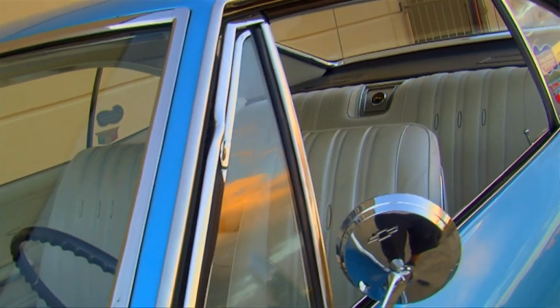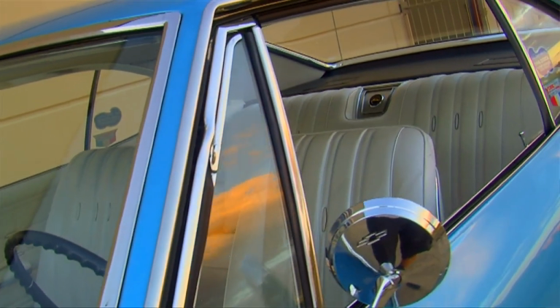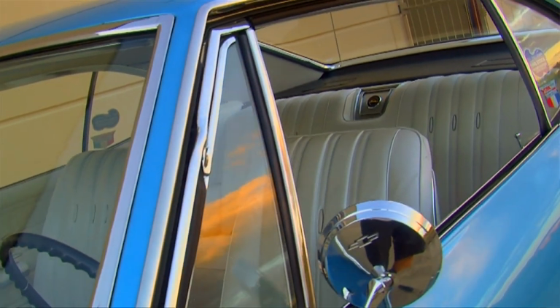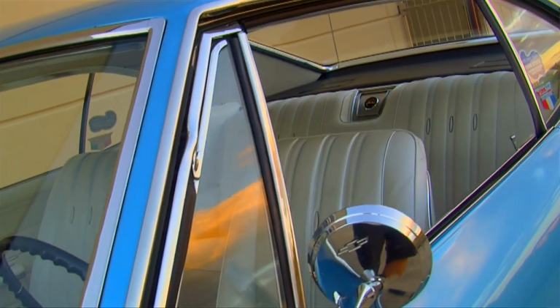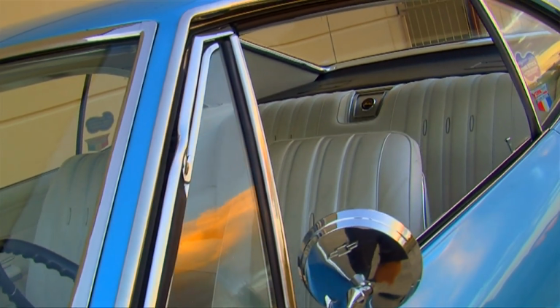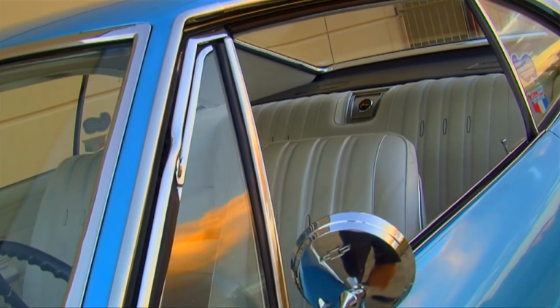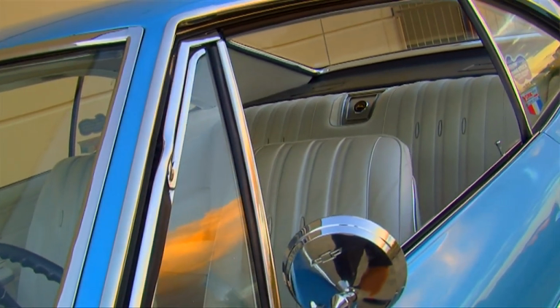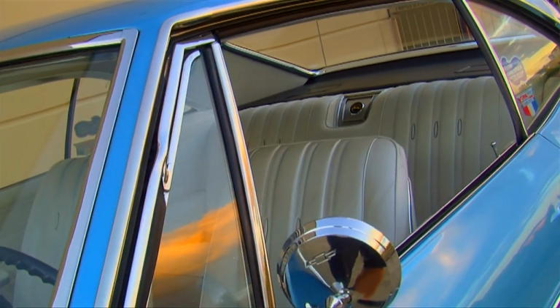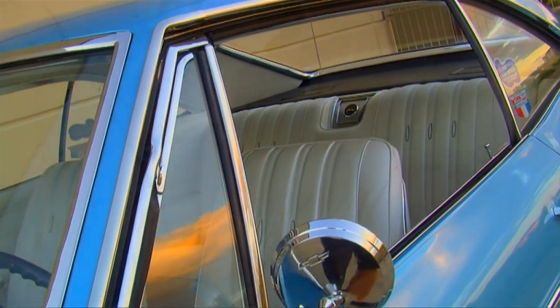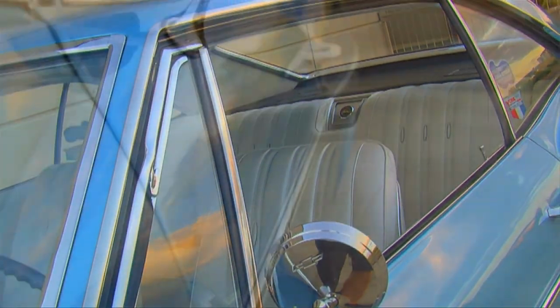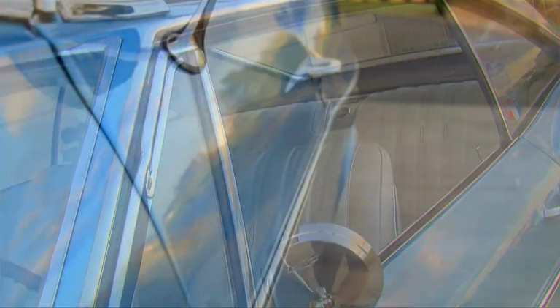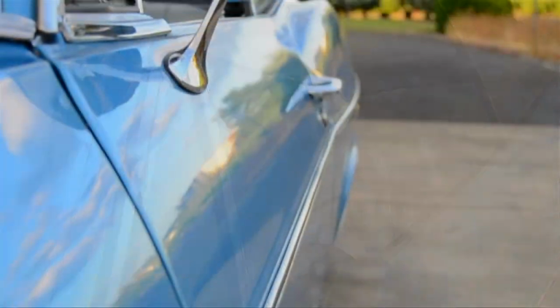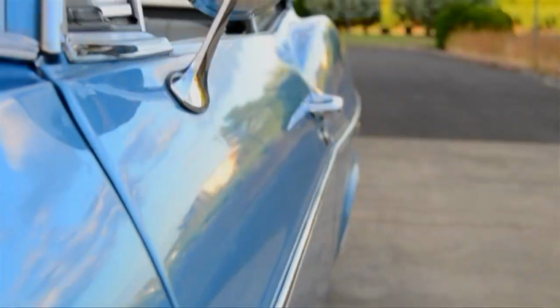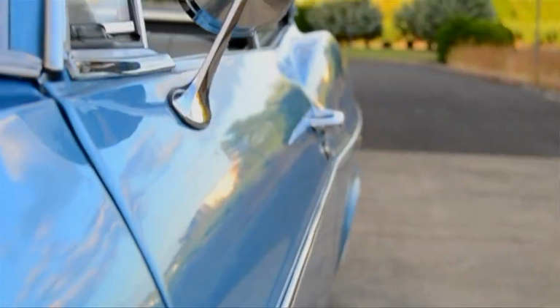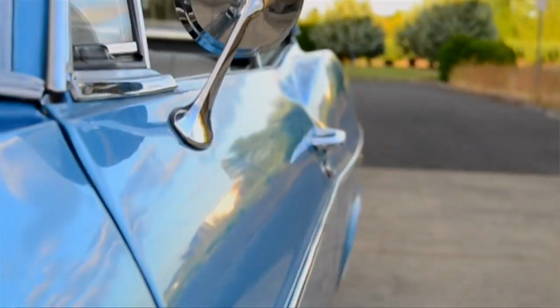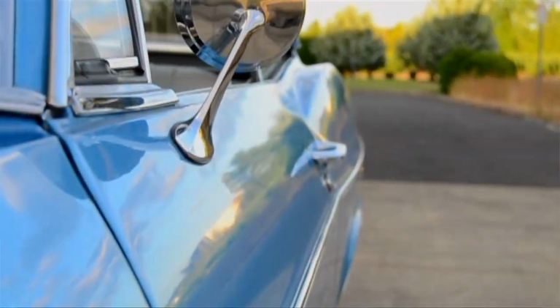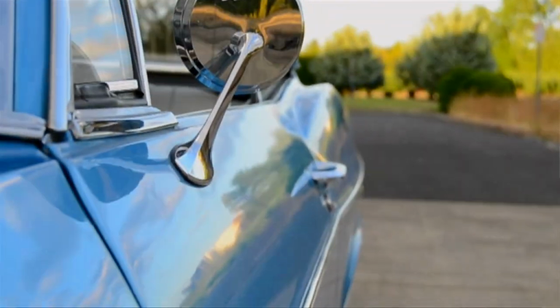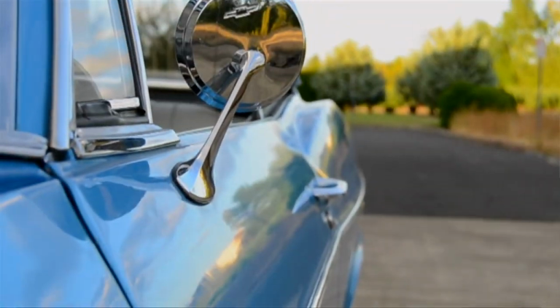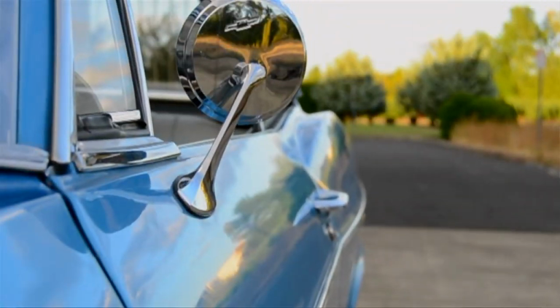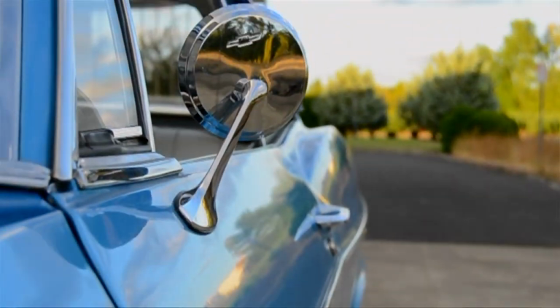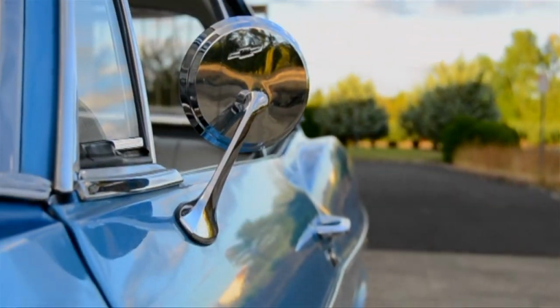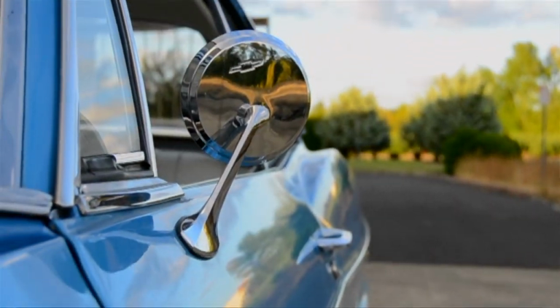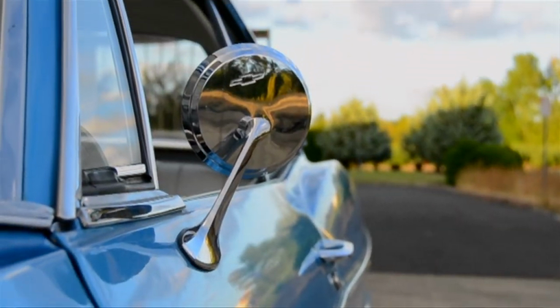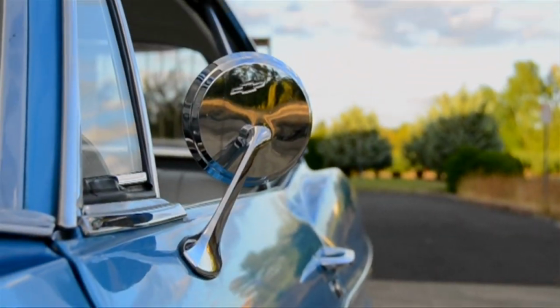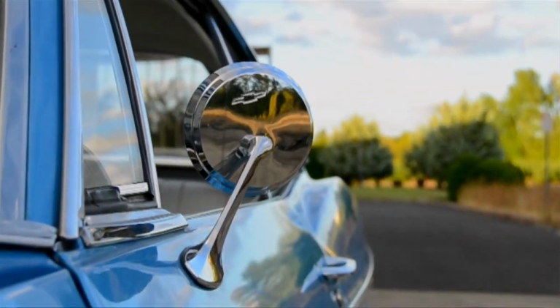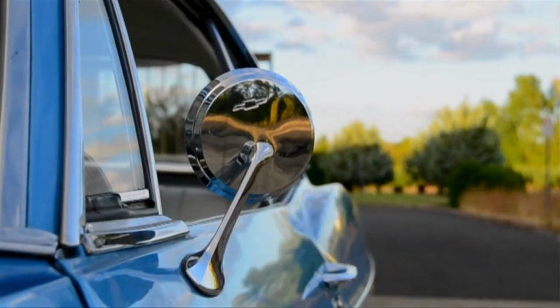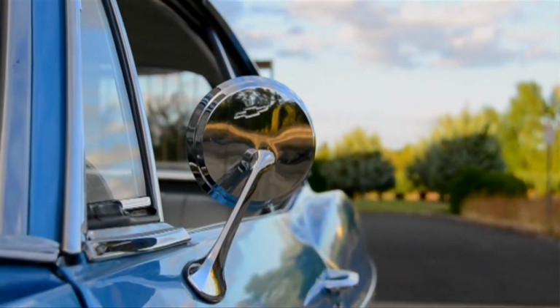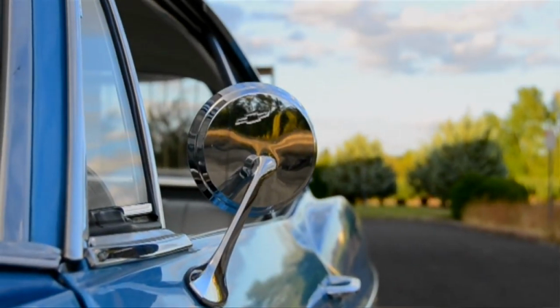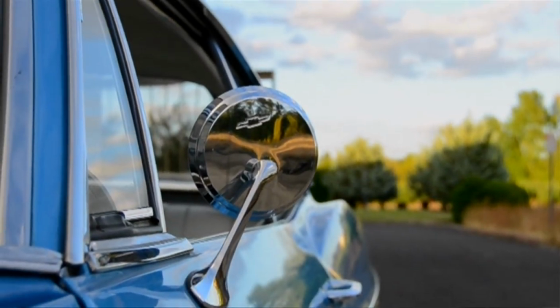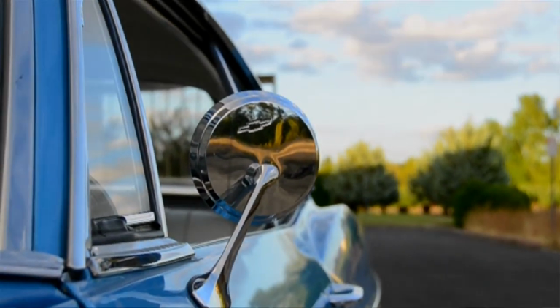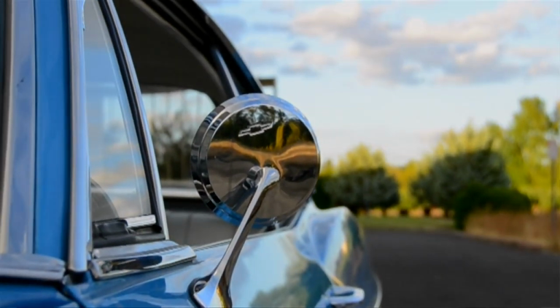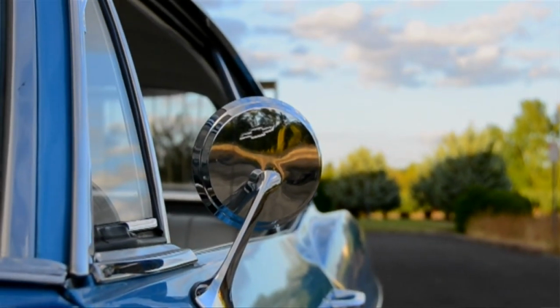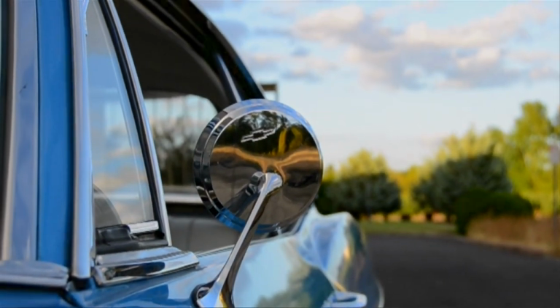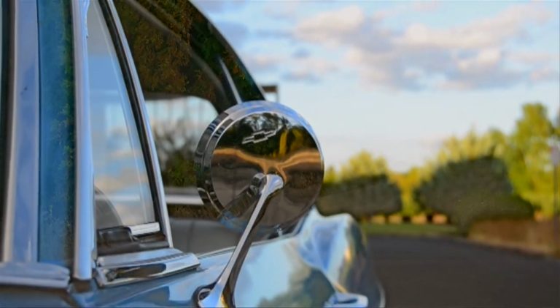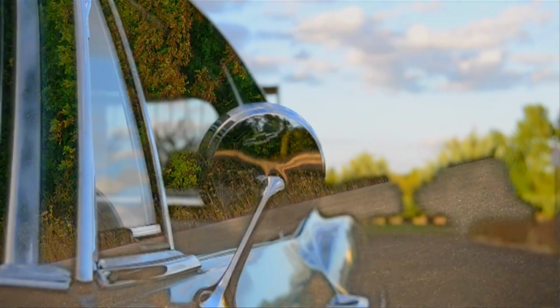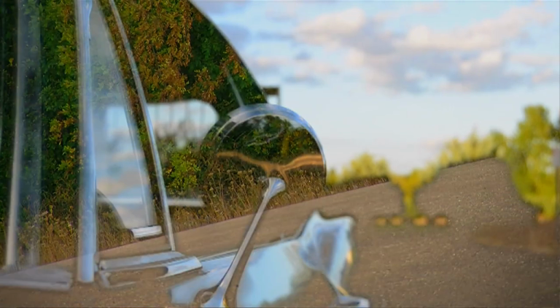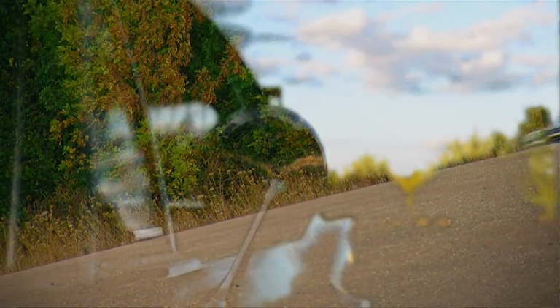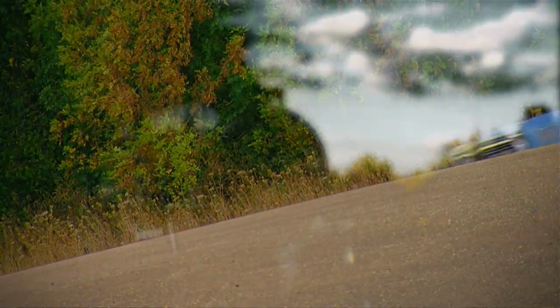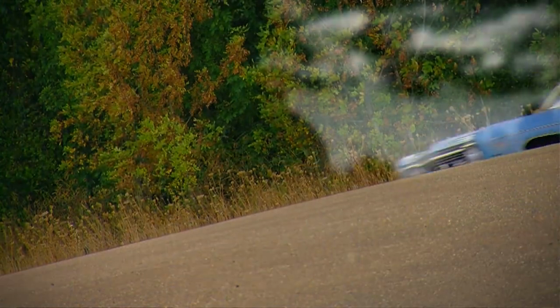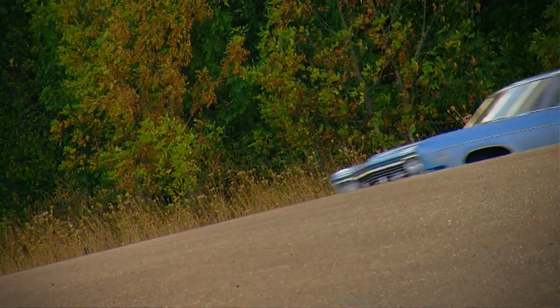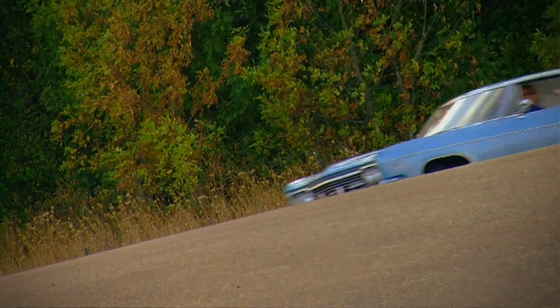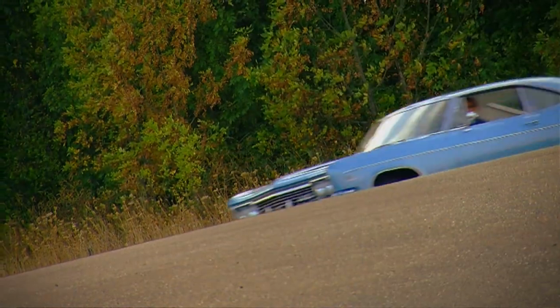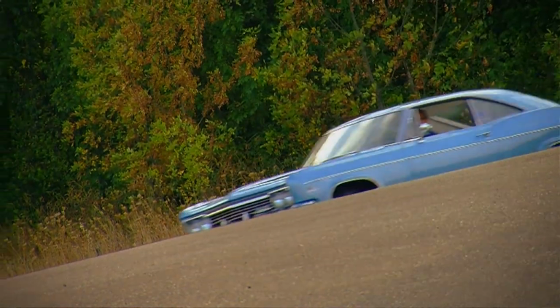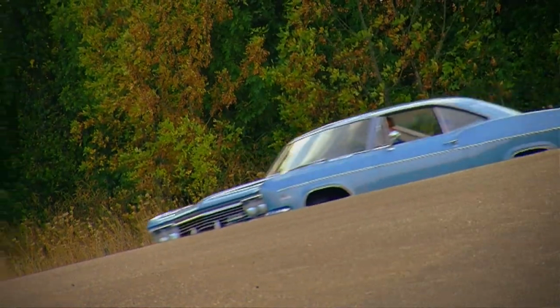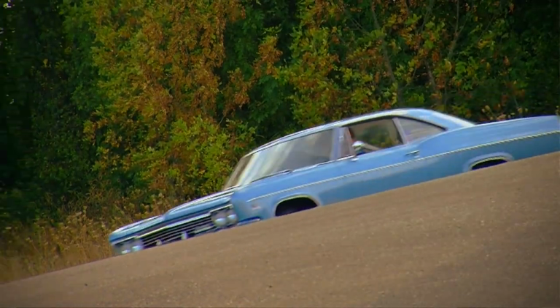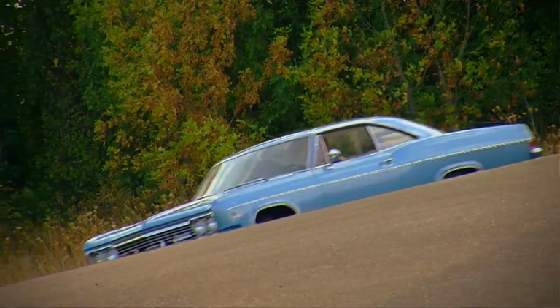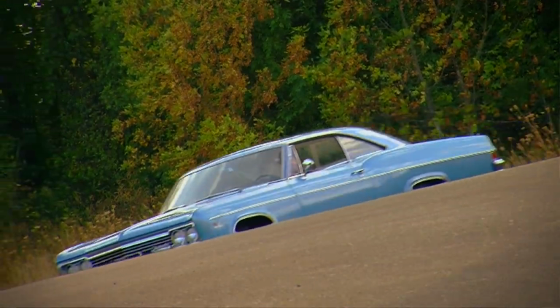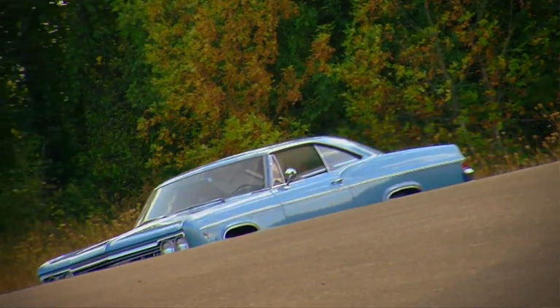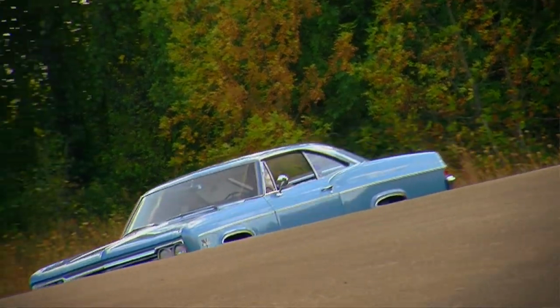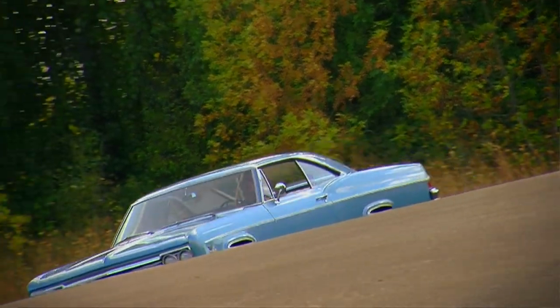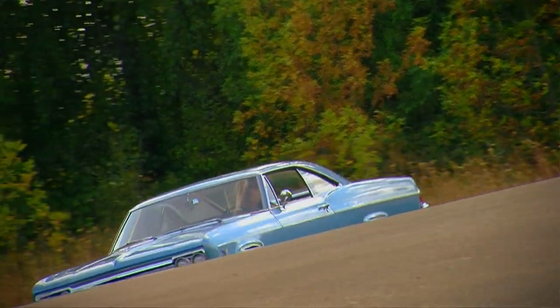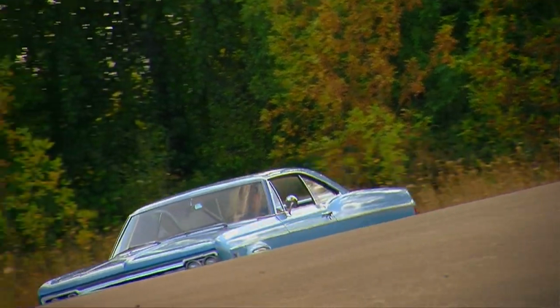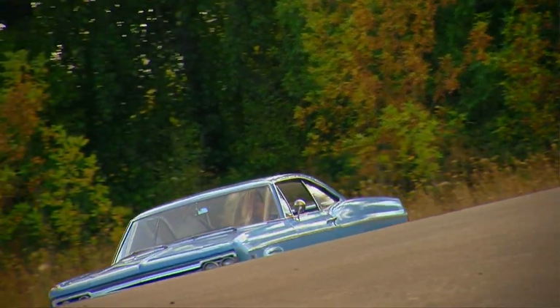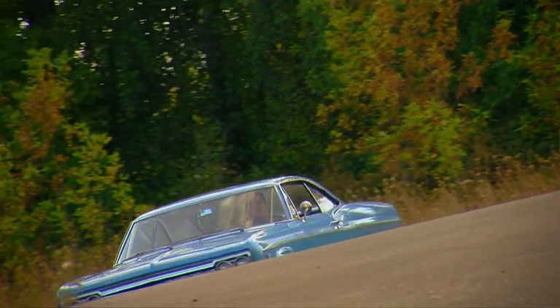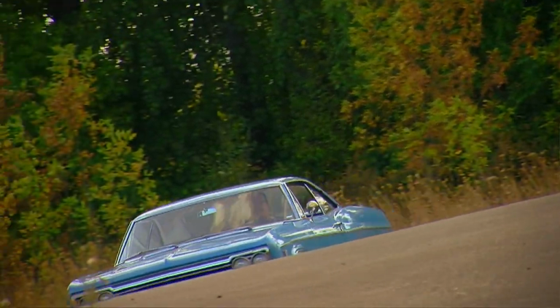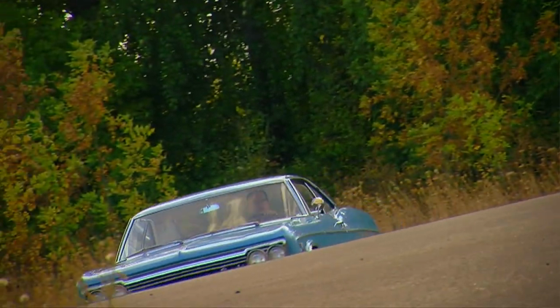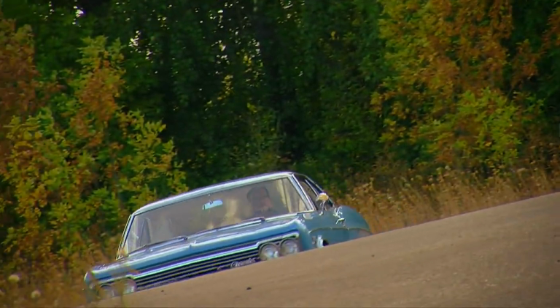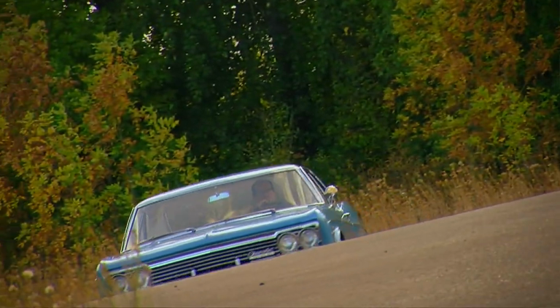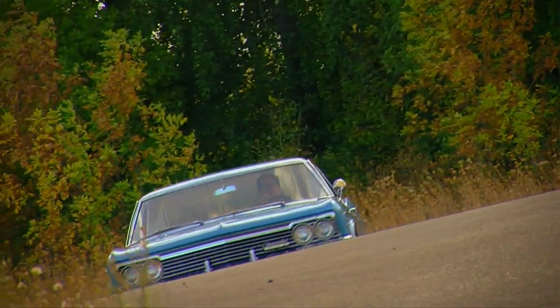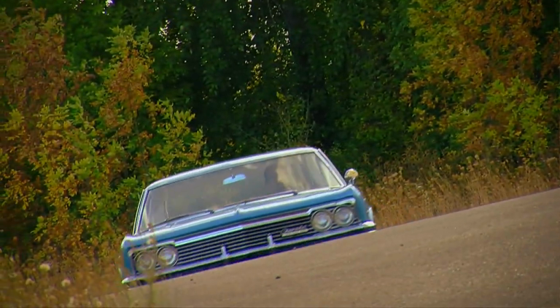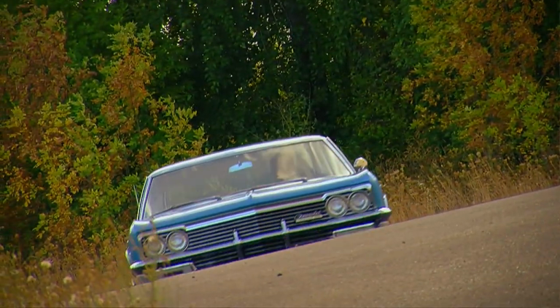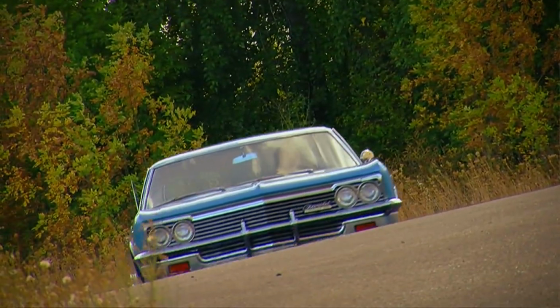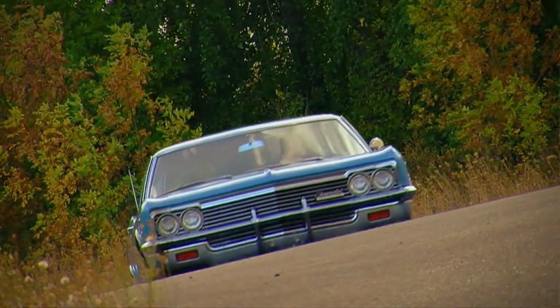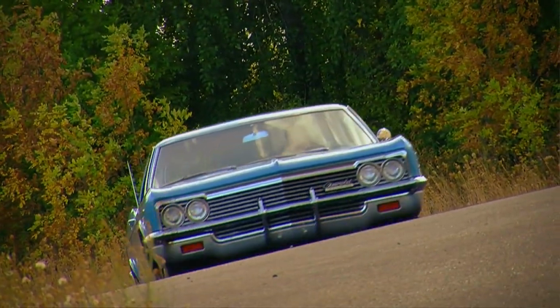If this car had wild stripes and bigger SS badges, it wouldn't qualify as a sleeper, and it wouldn't be quite as cool either.